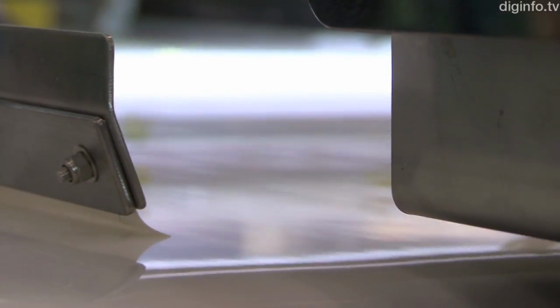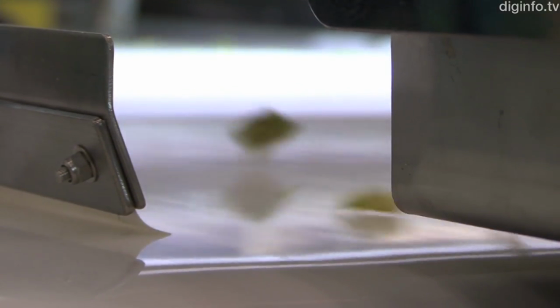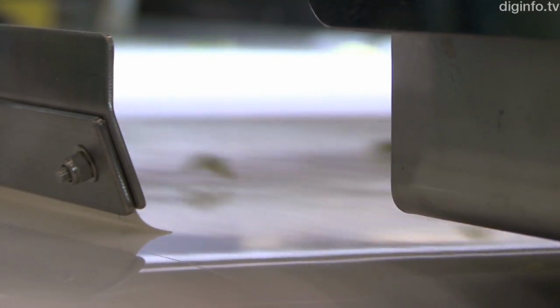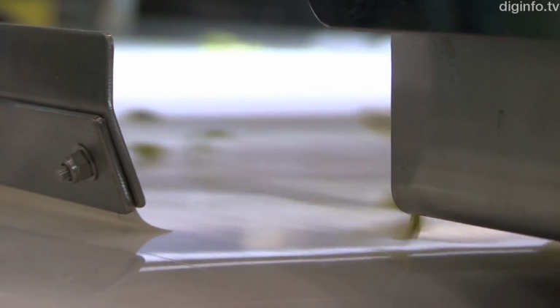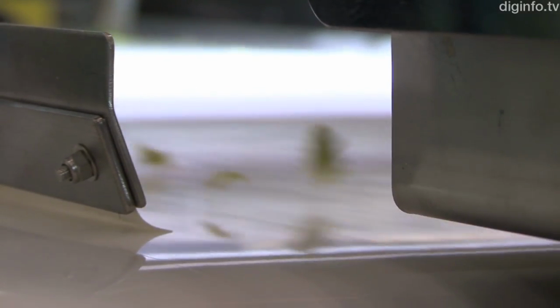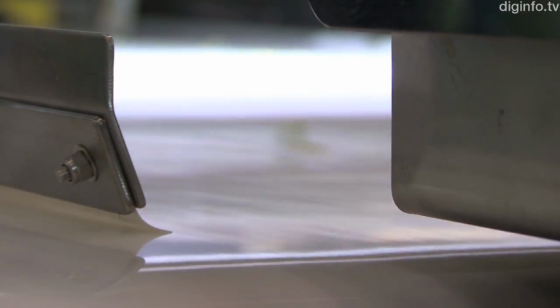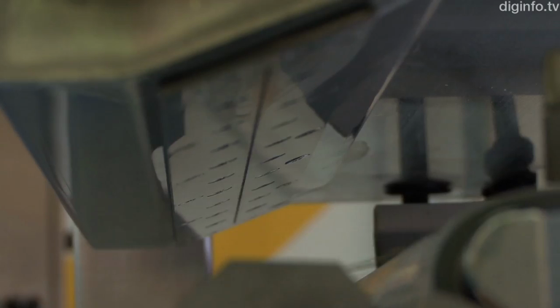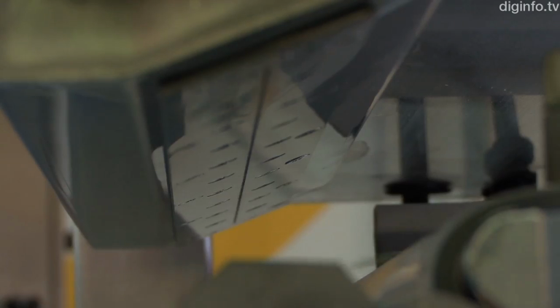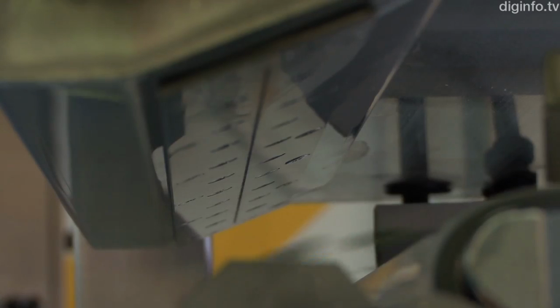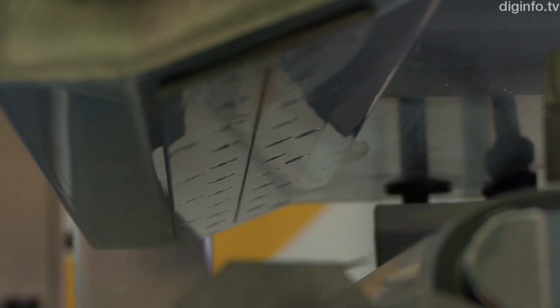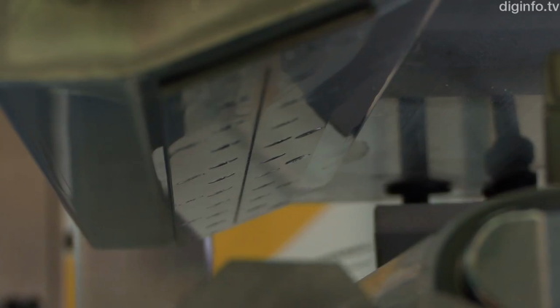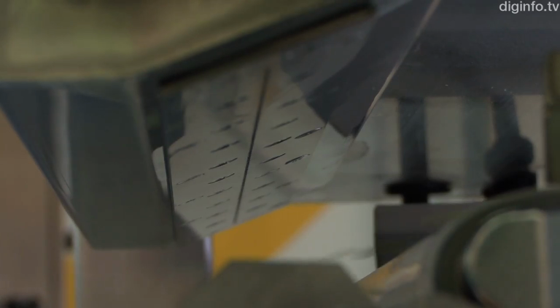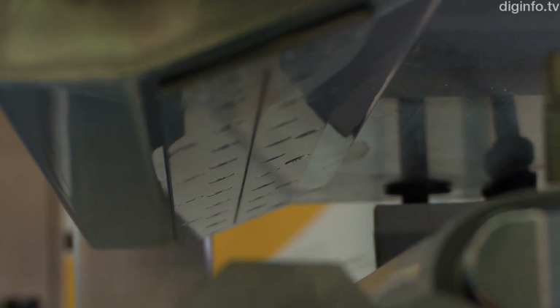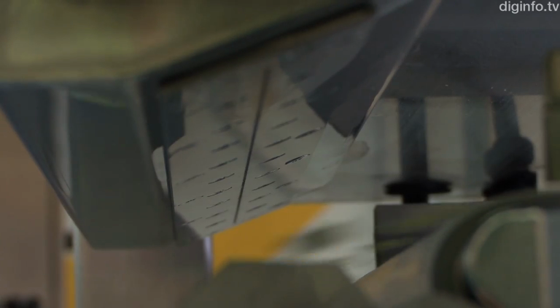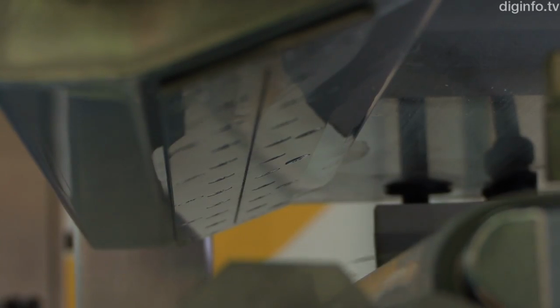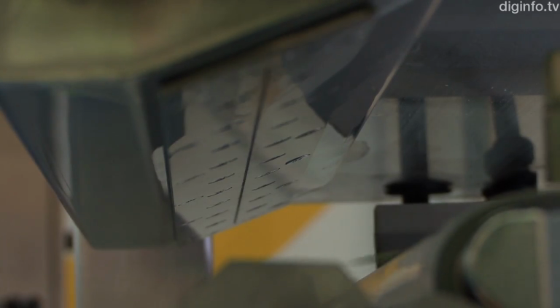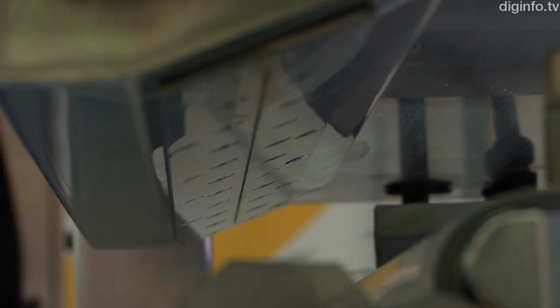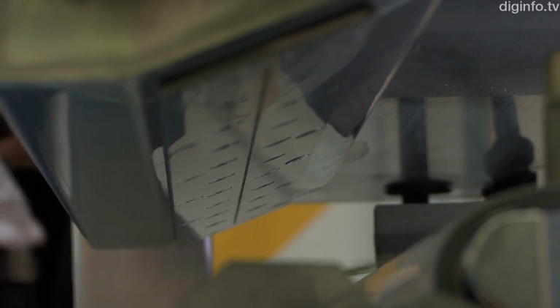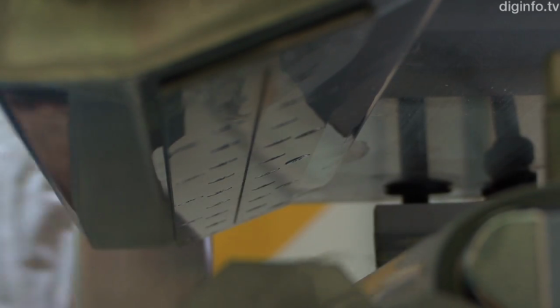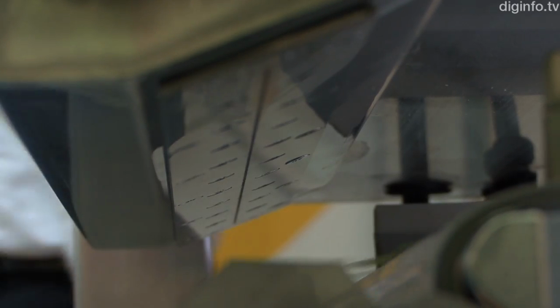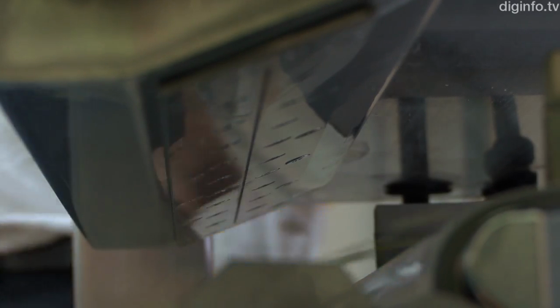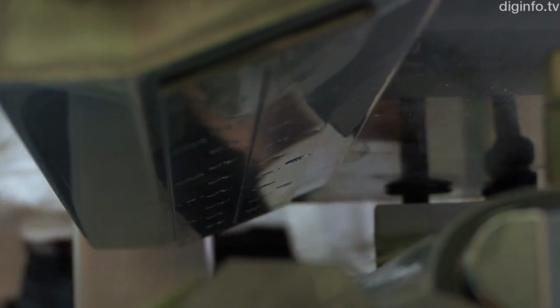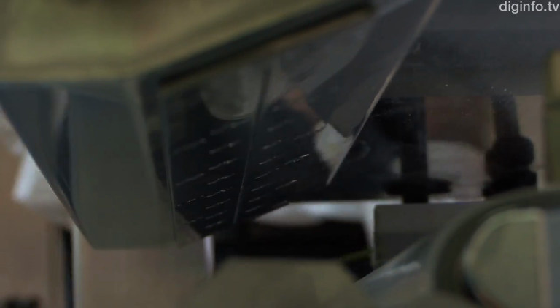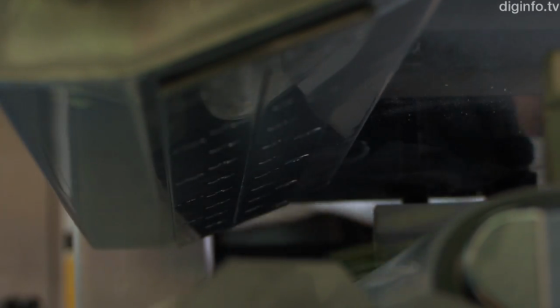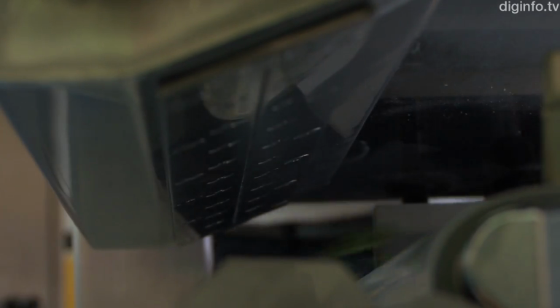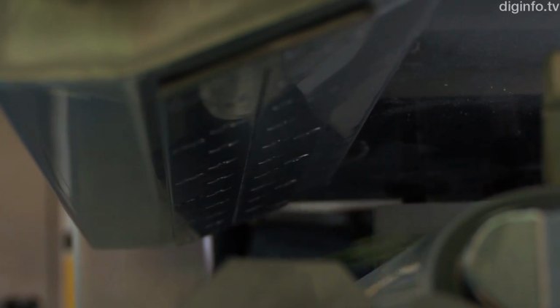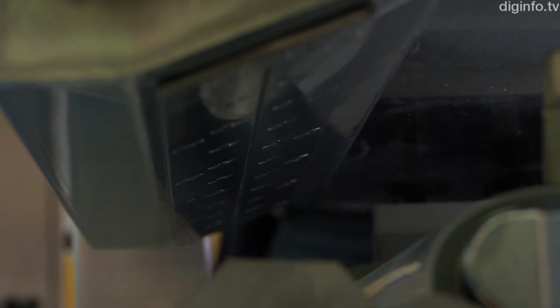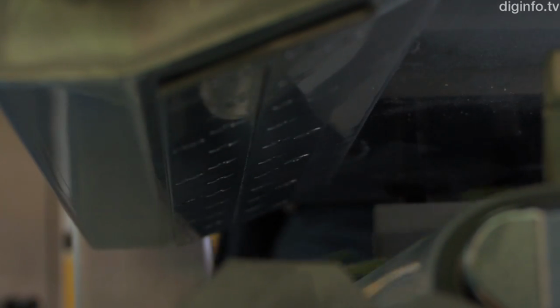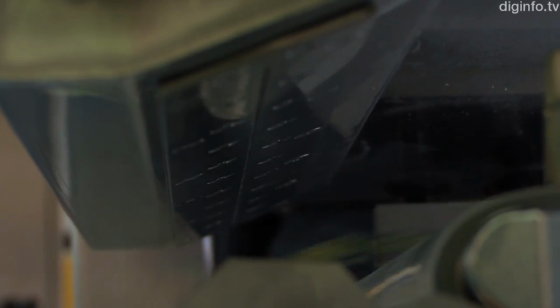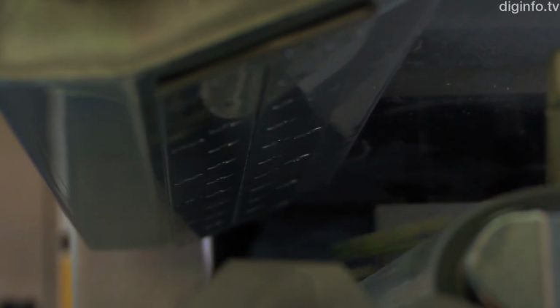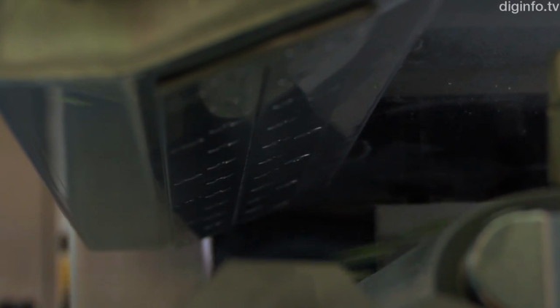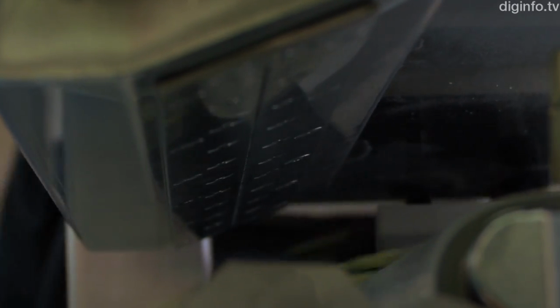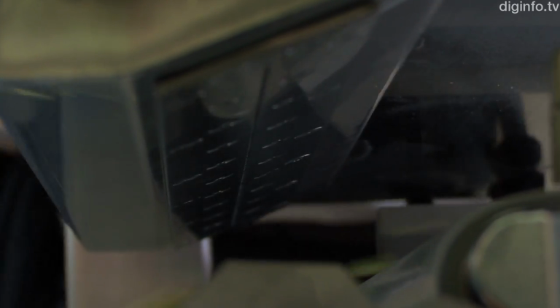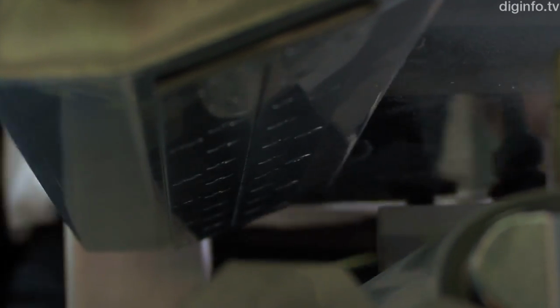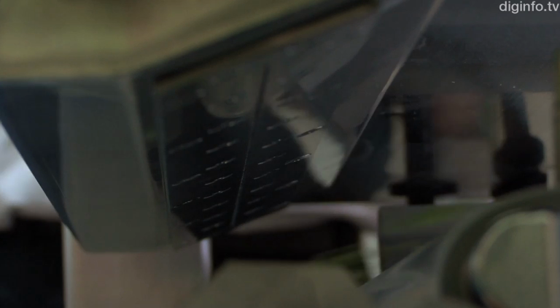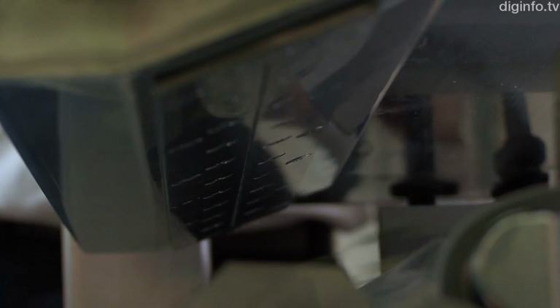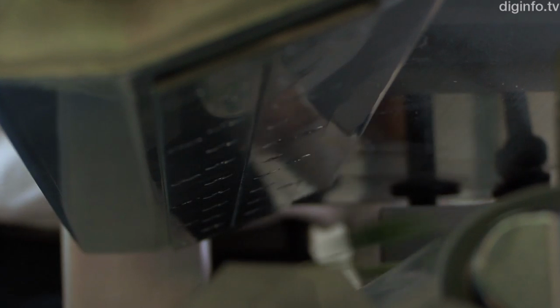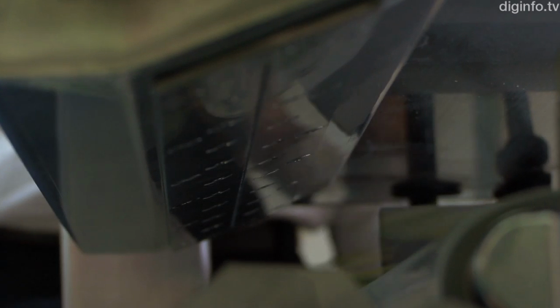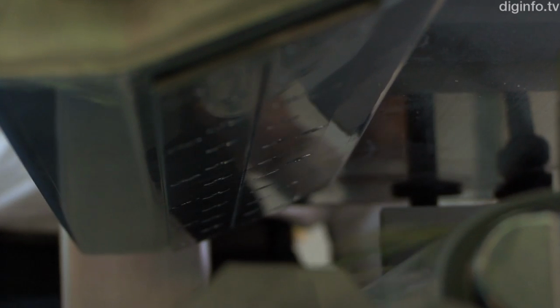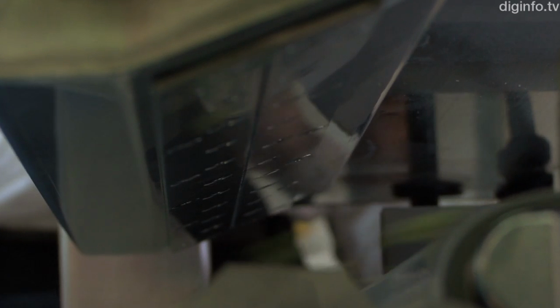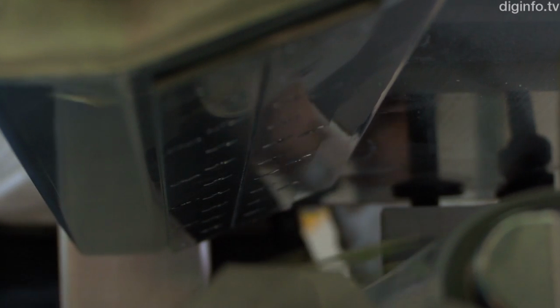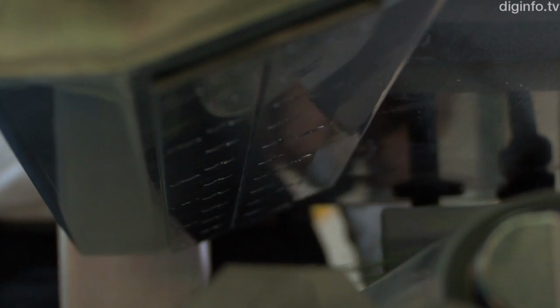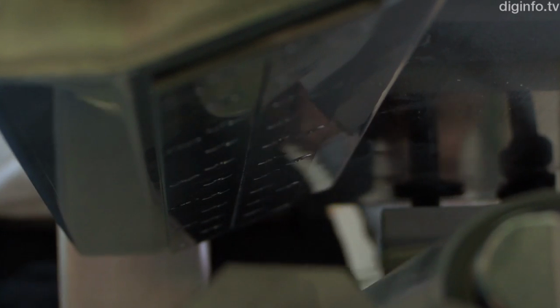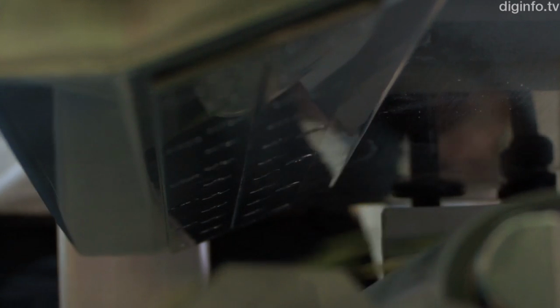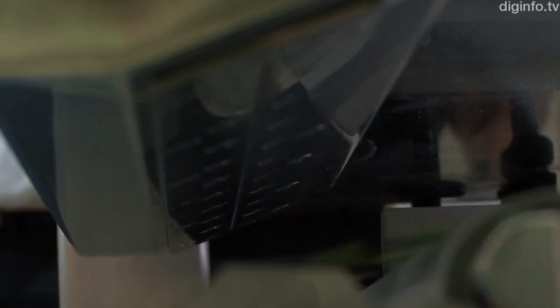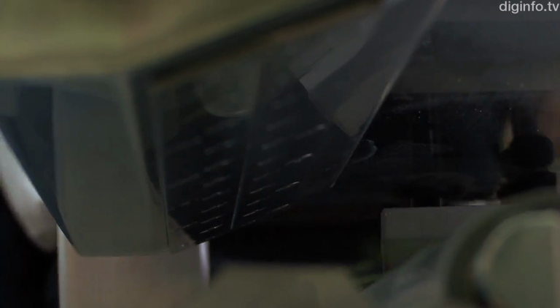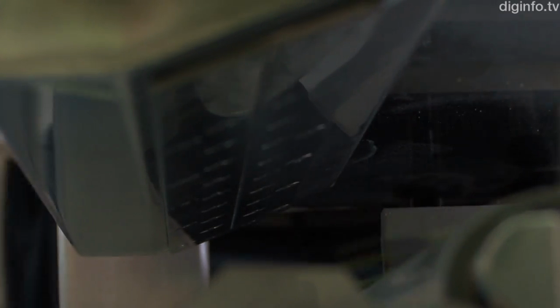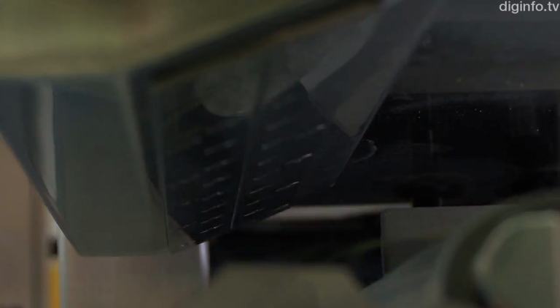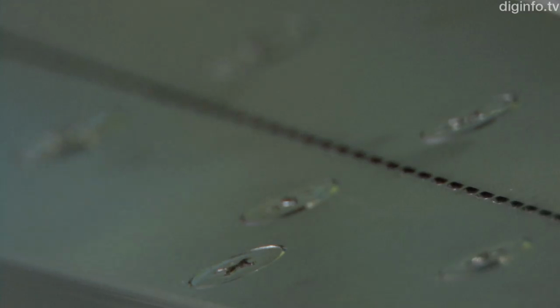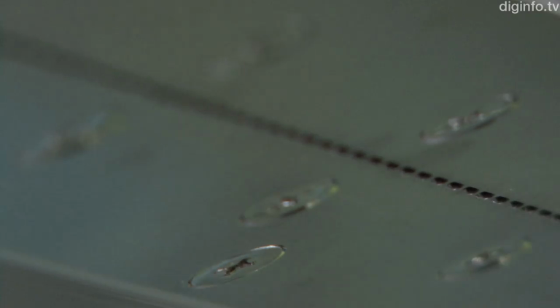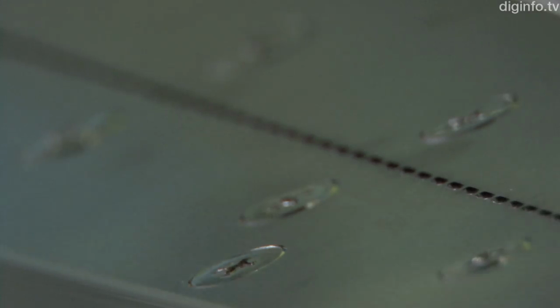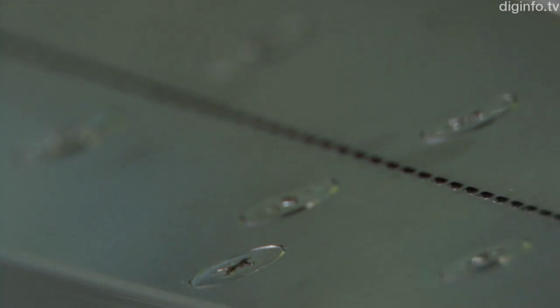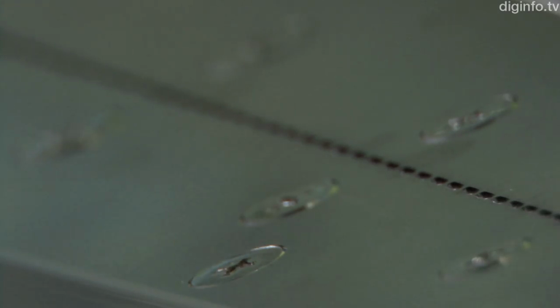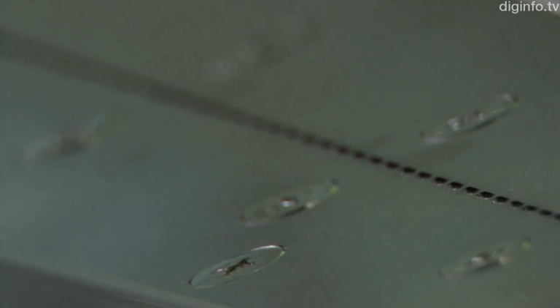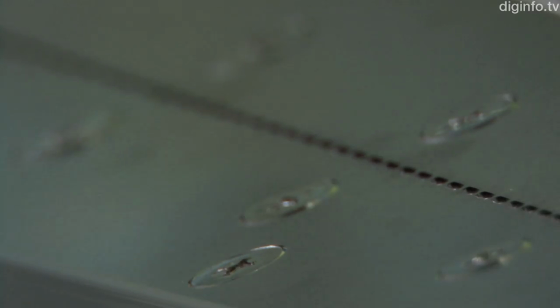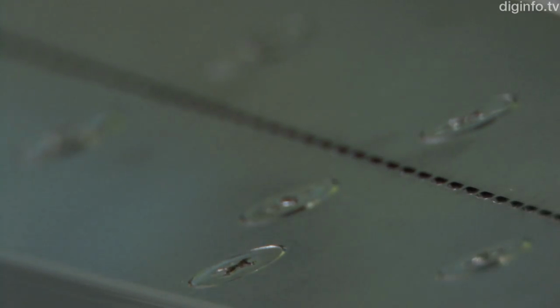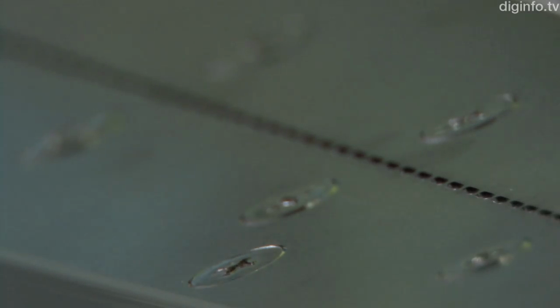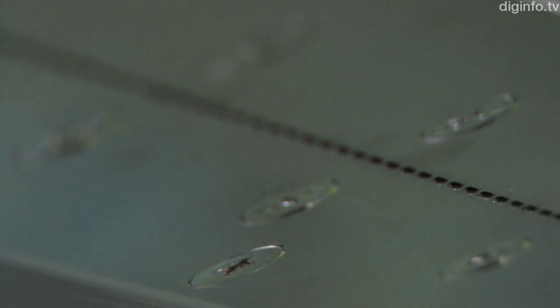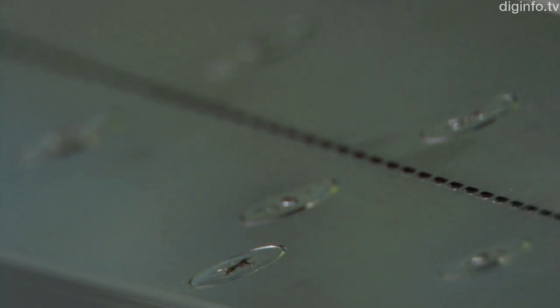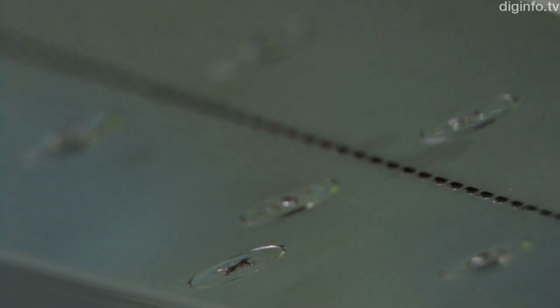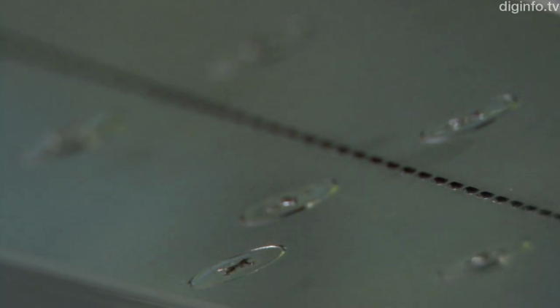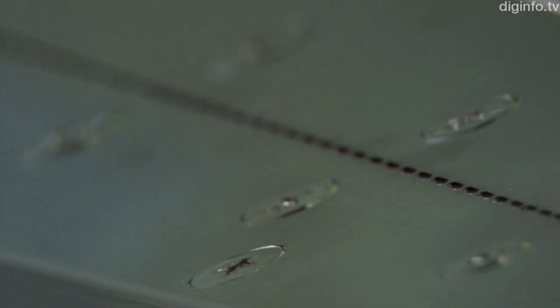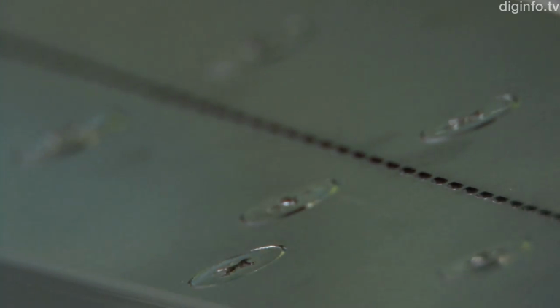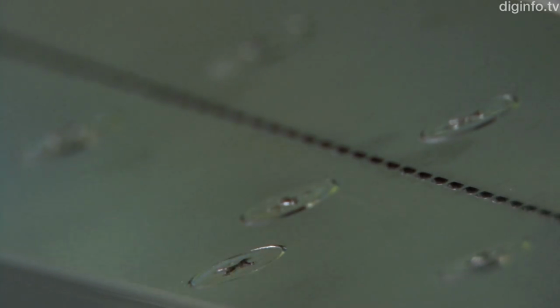The air knife that removes foreign matter with pinpoint accuracy features 120 nozzles, each with a pitch of 5mm.